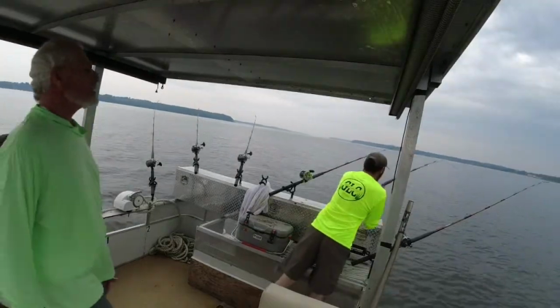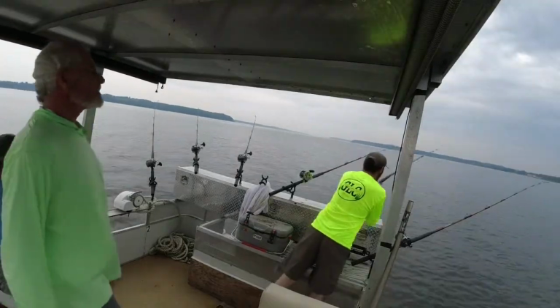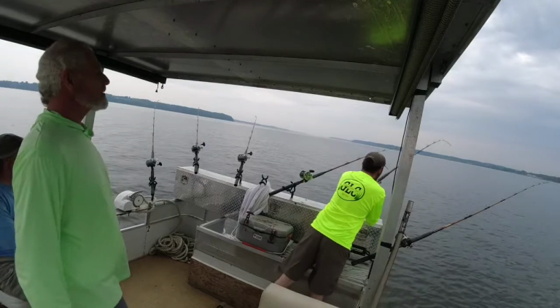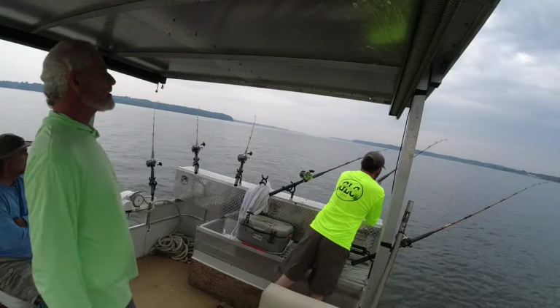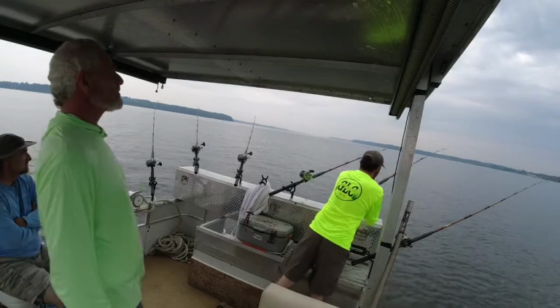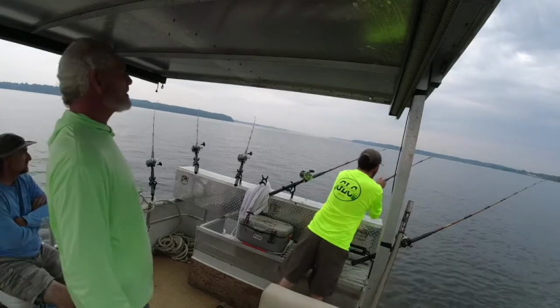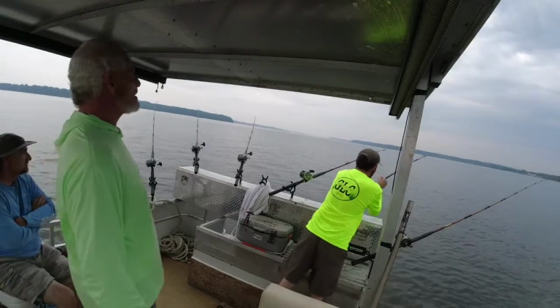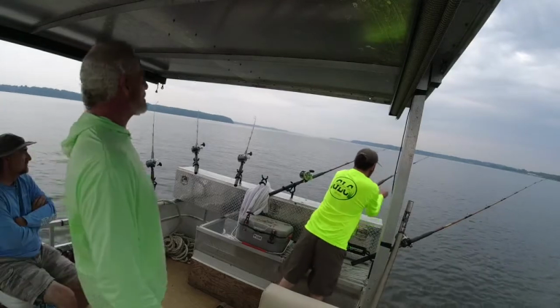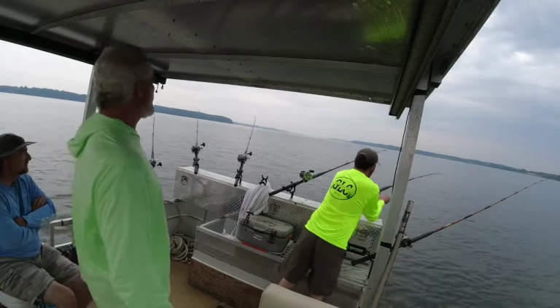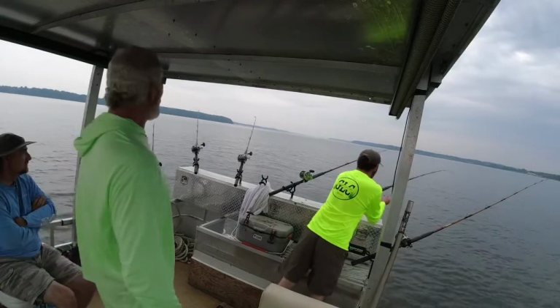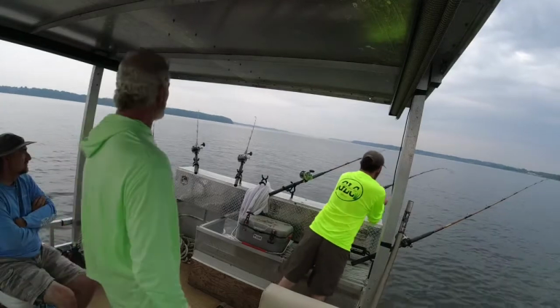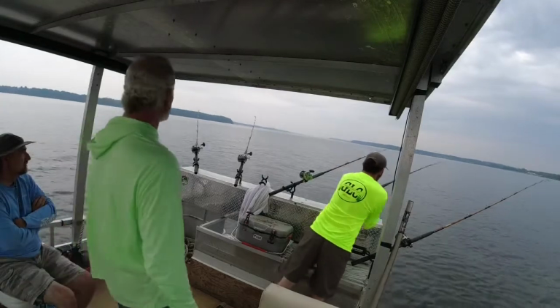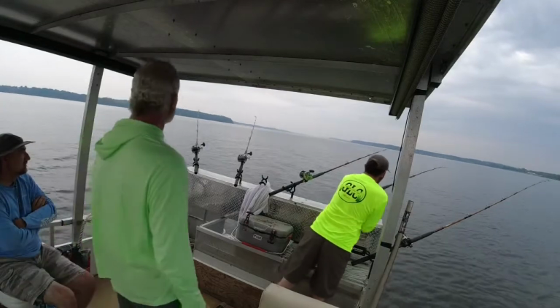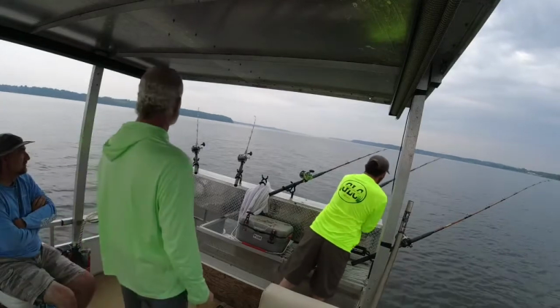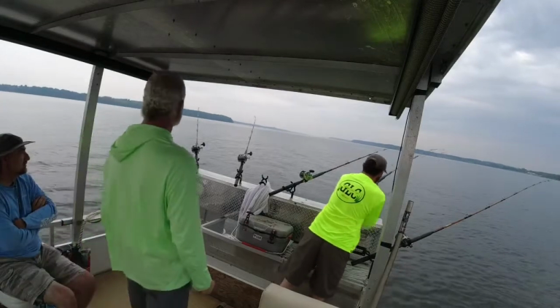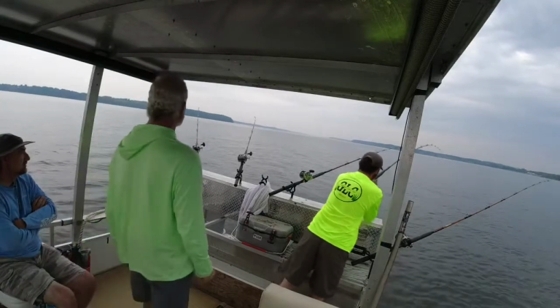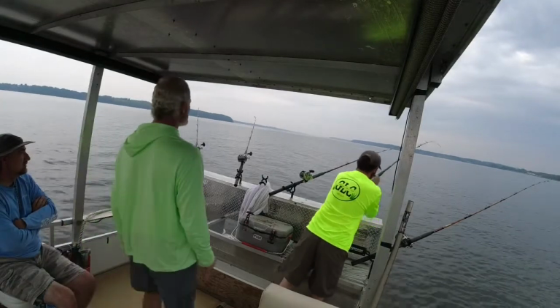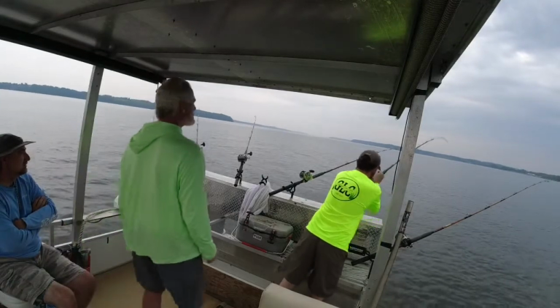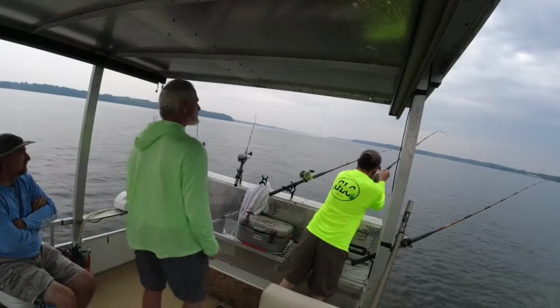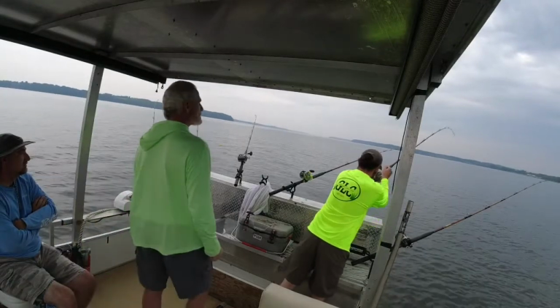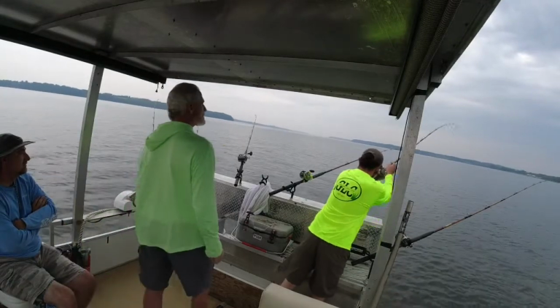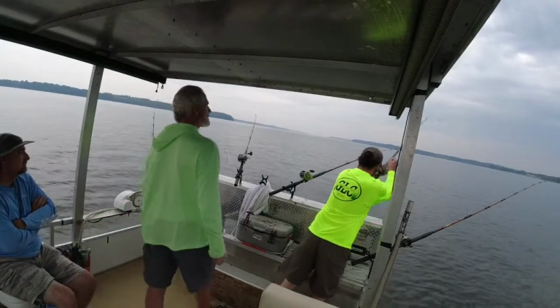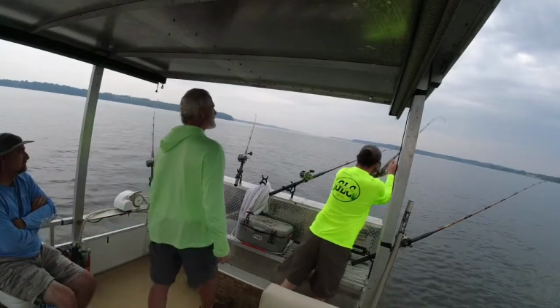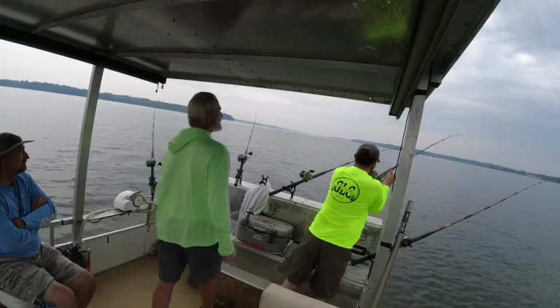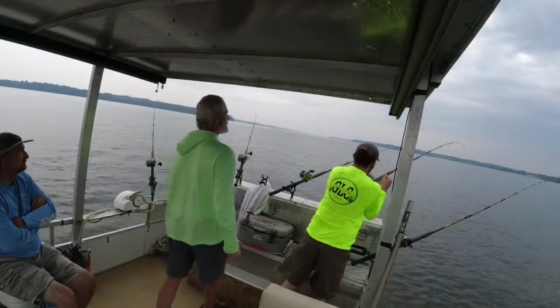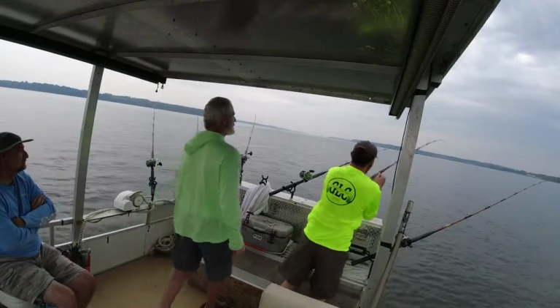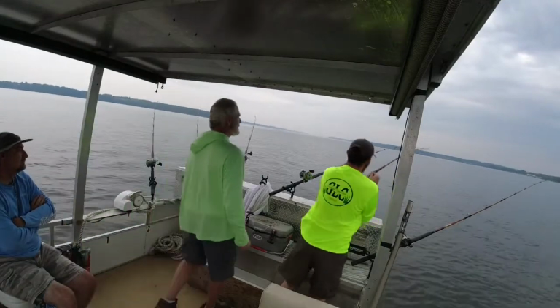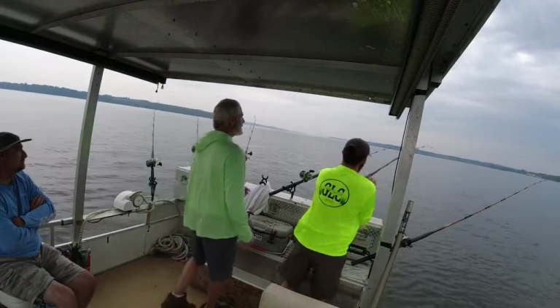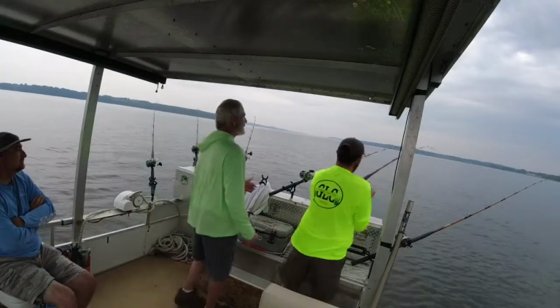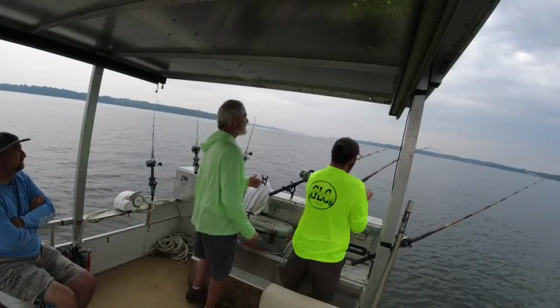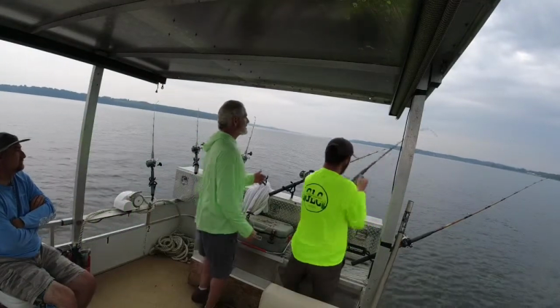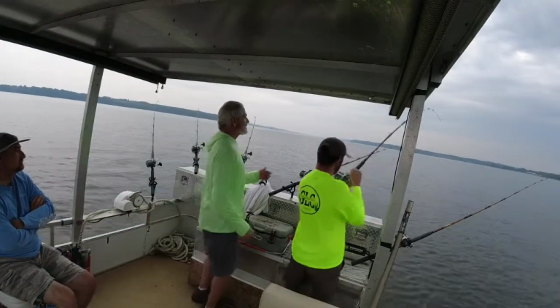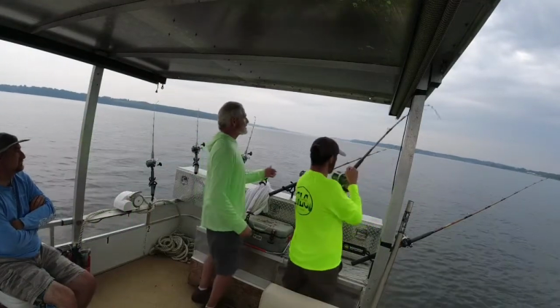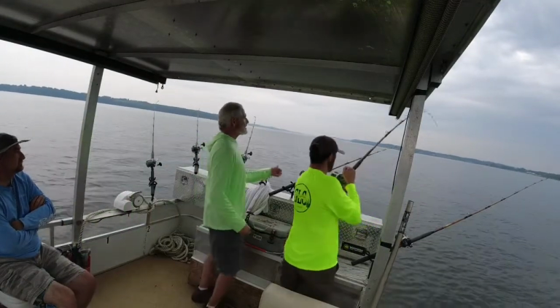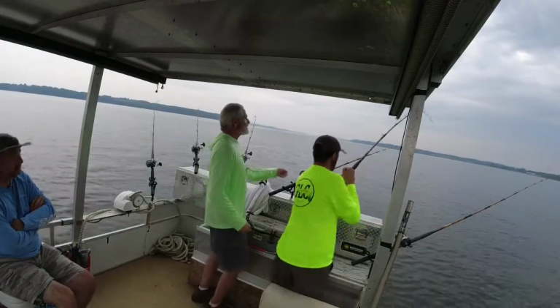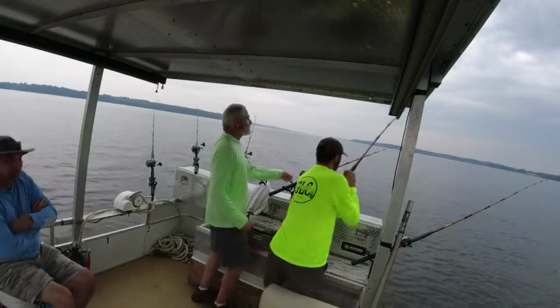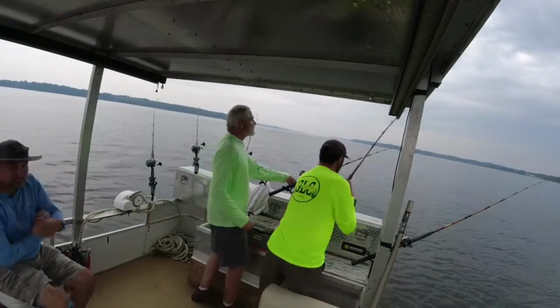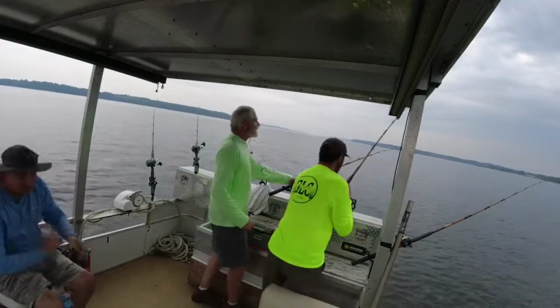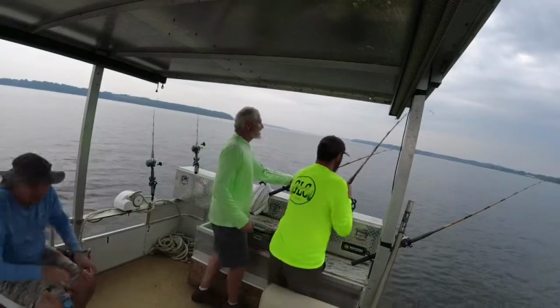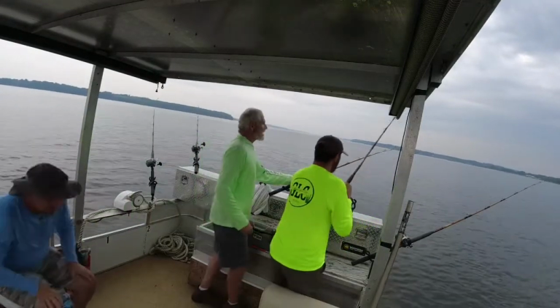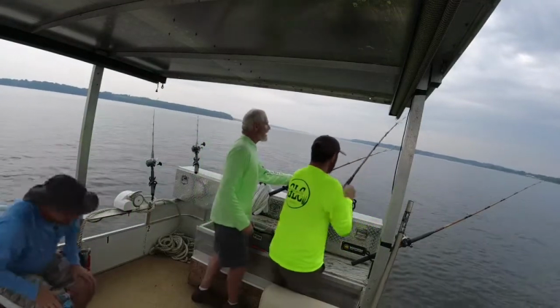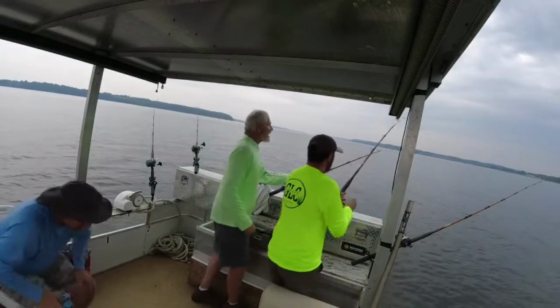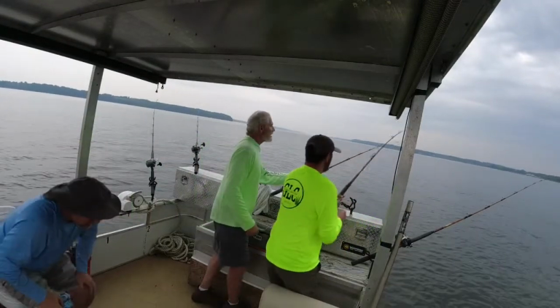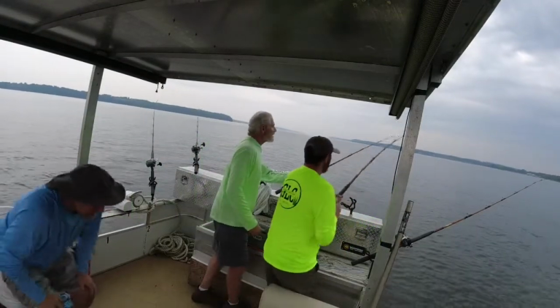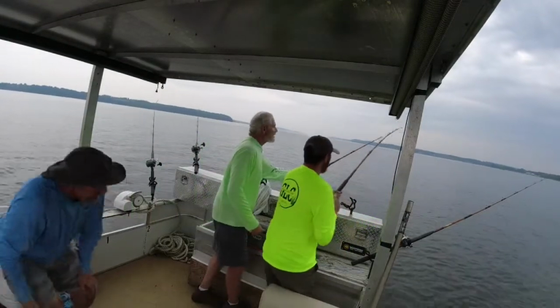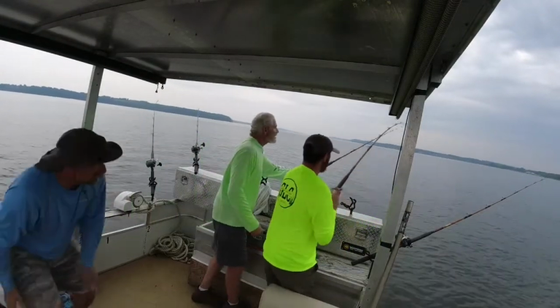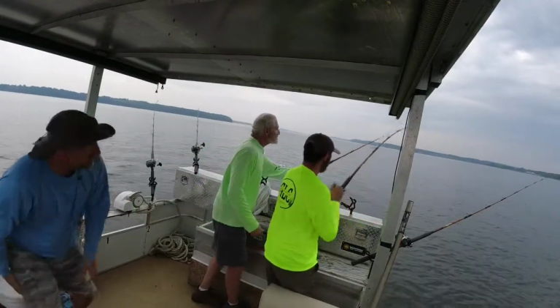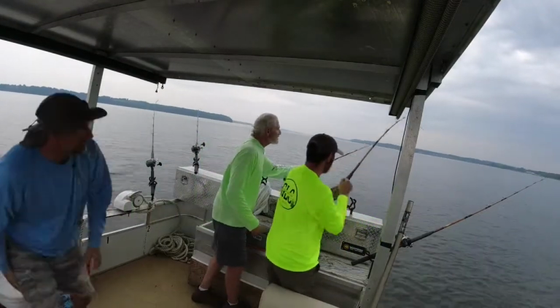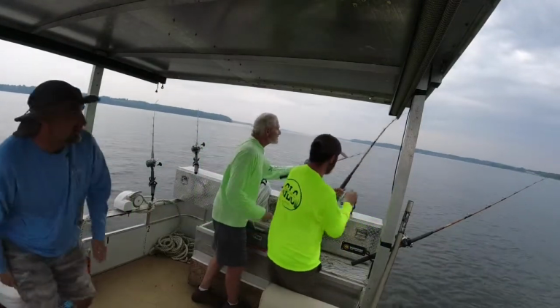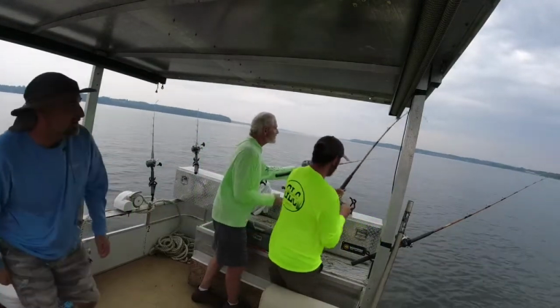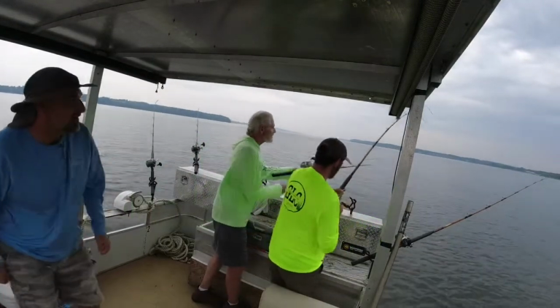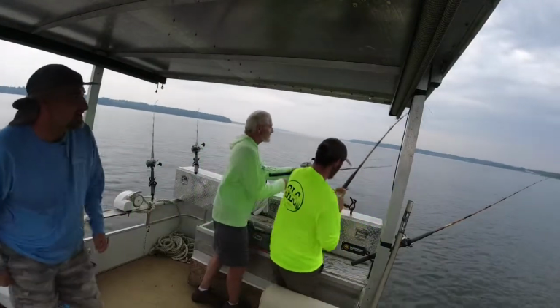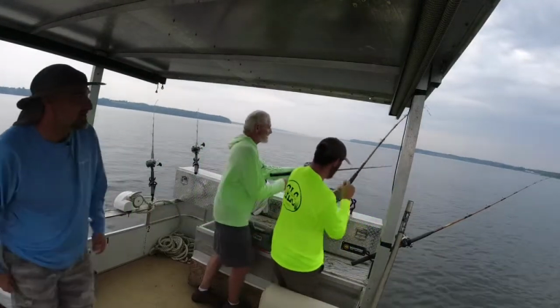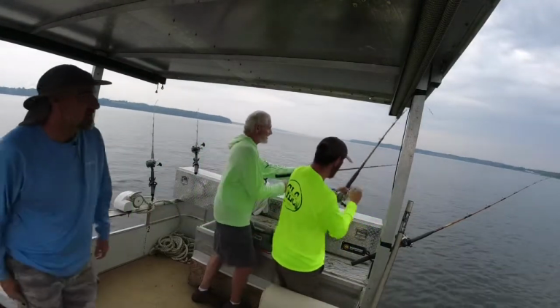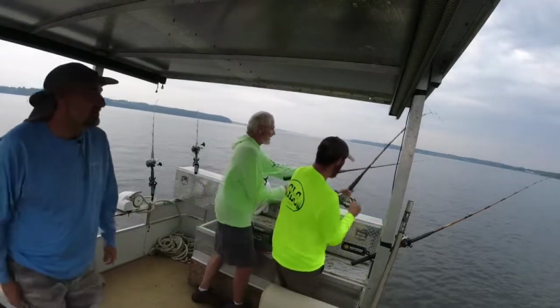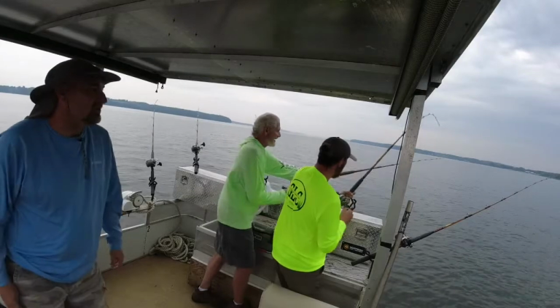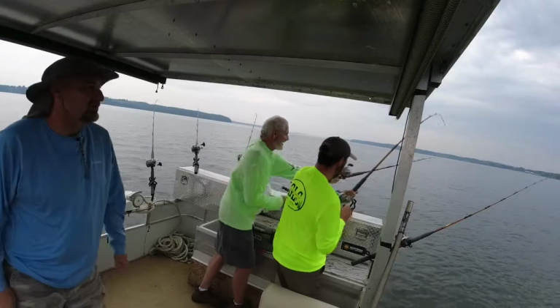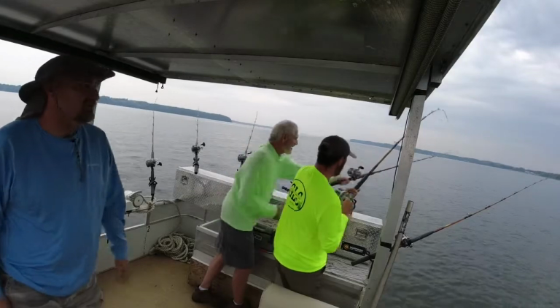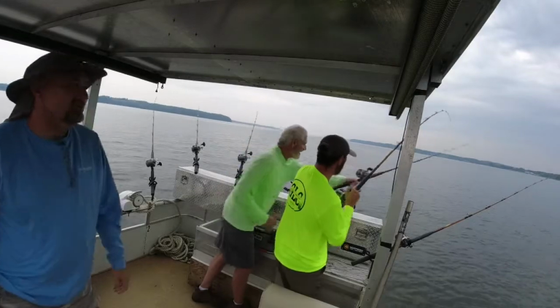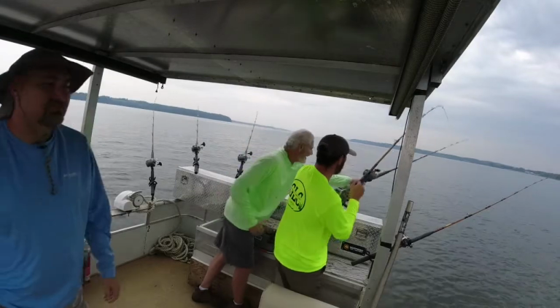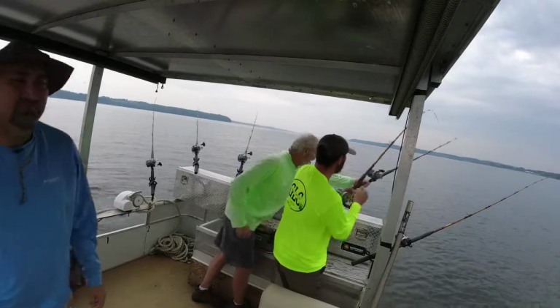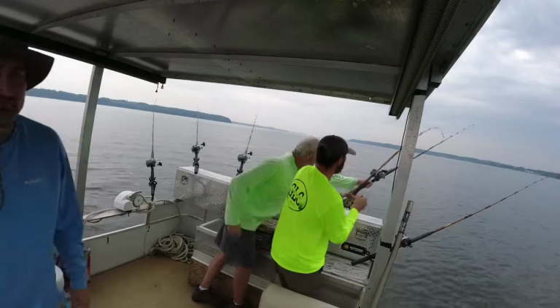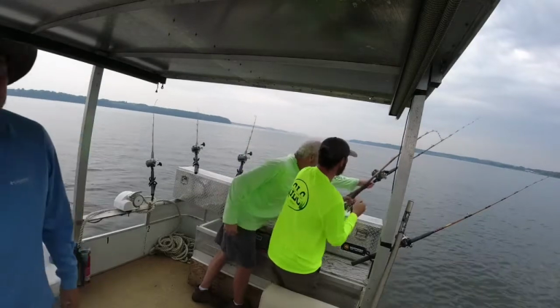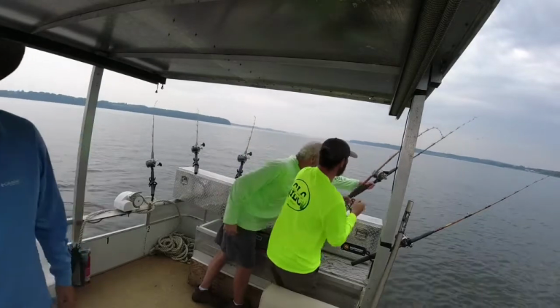He's on there, baby. Hold him! I said we was getting hot, didn't I? You got your camera on? Yeah, huh?